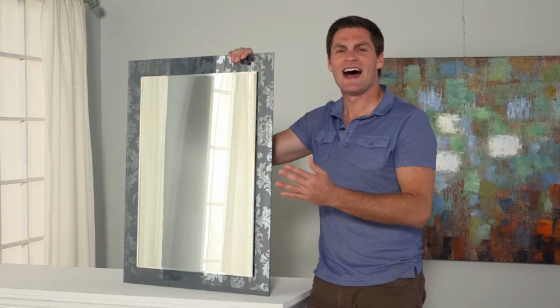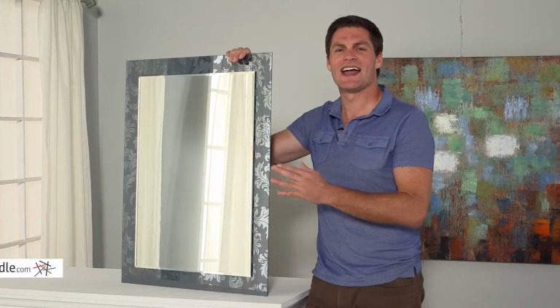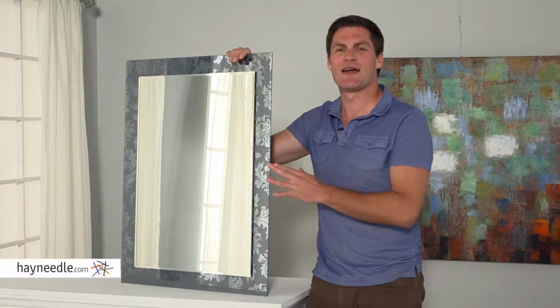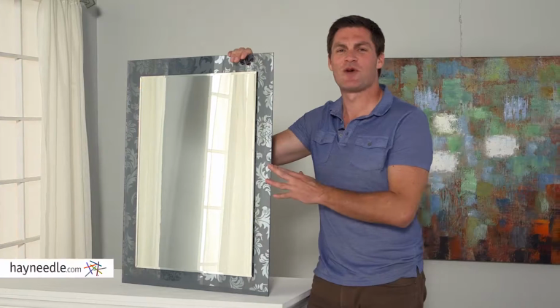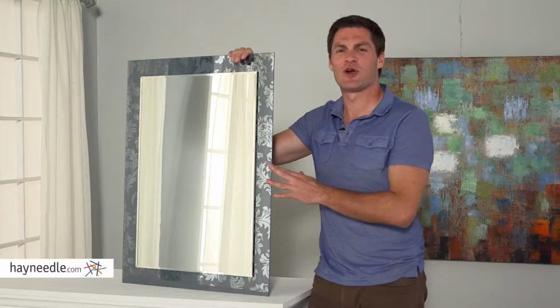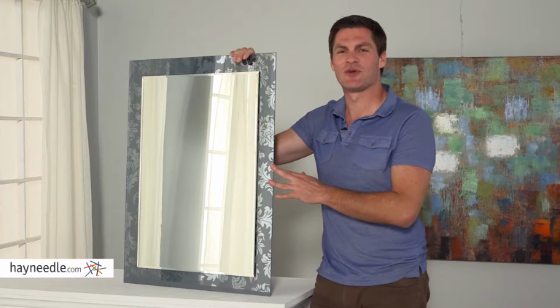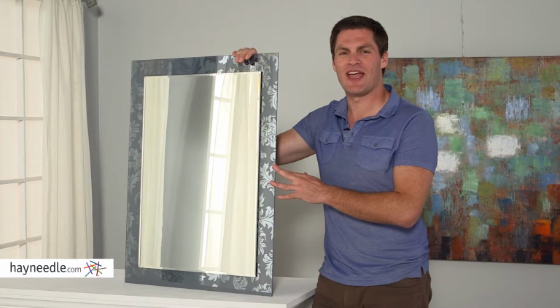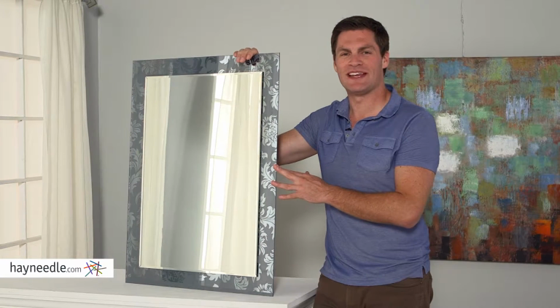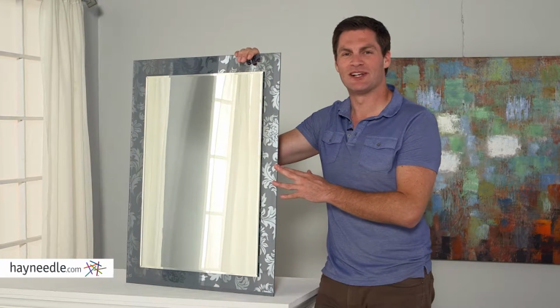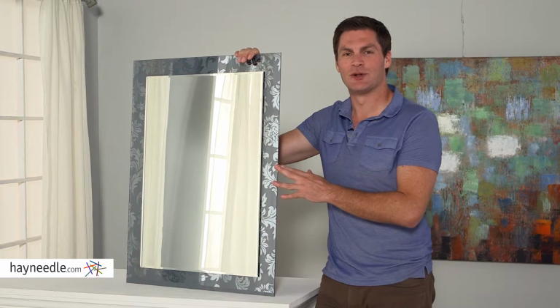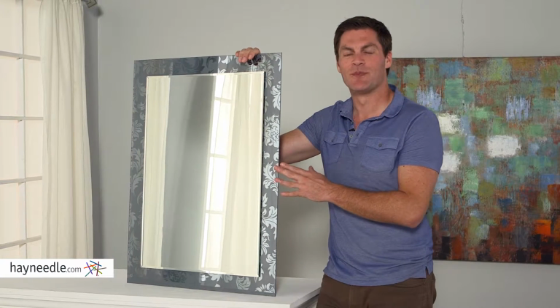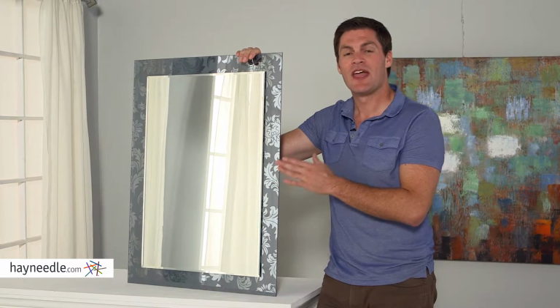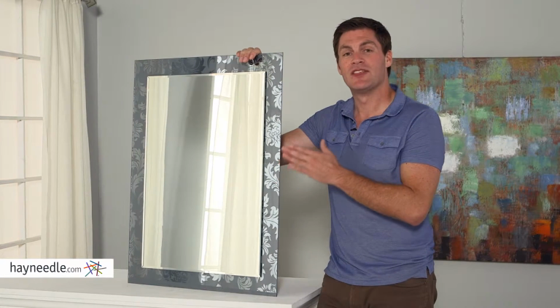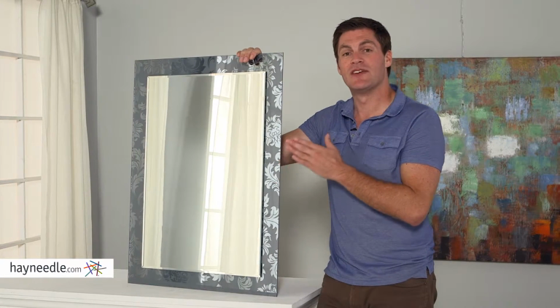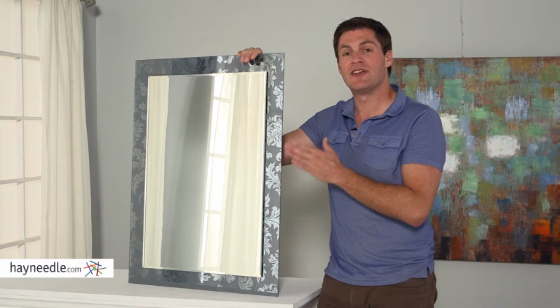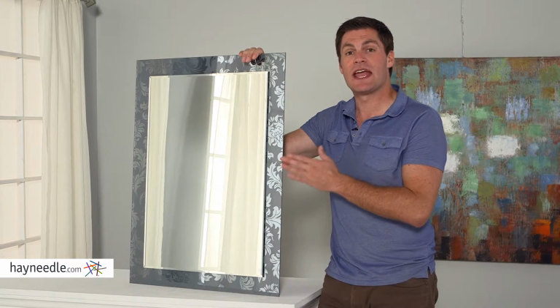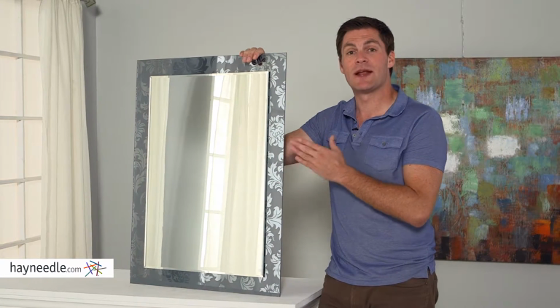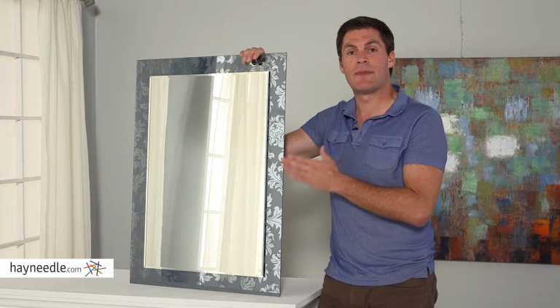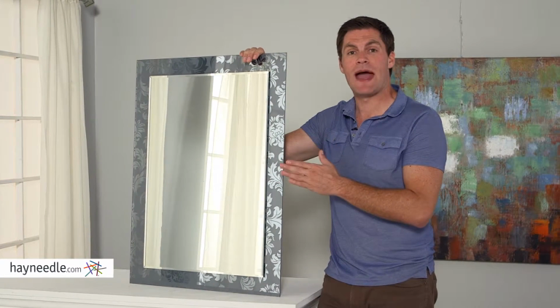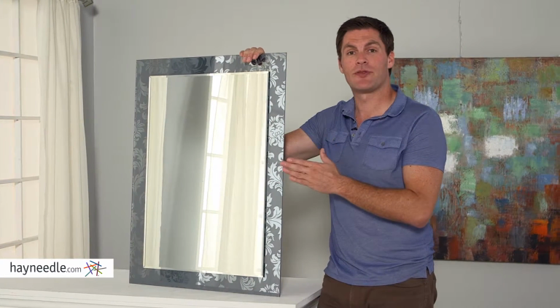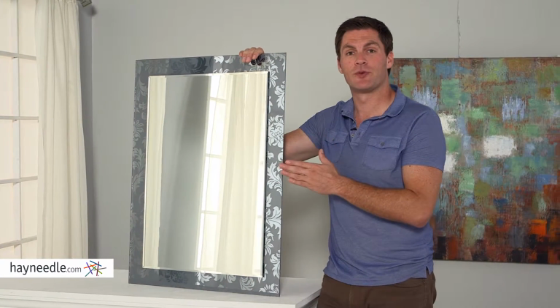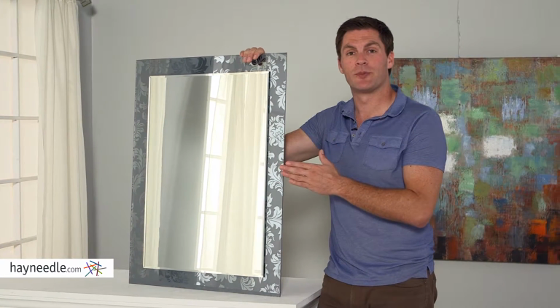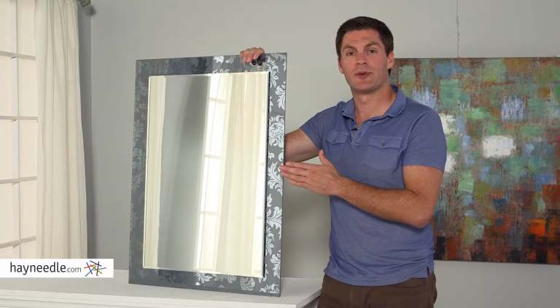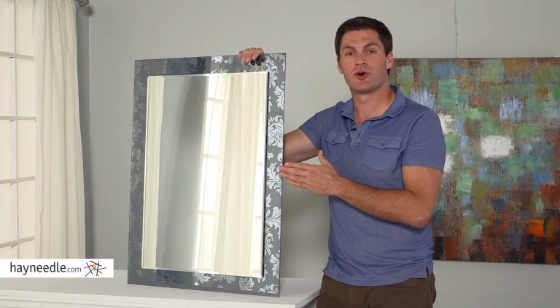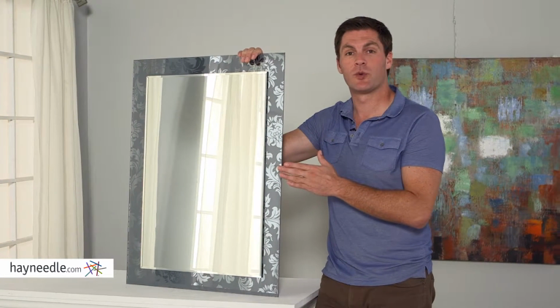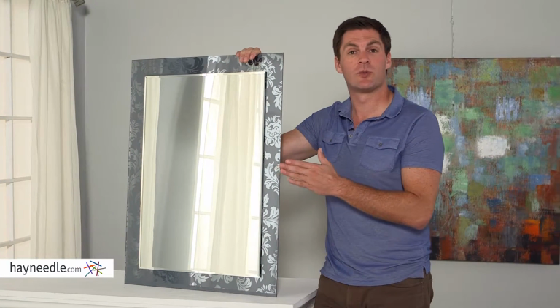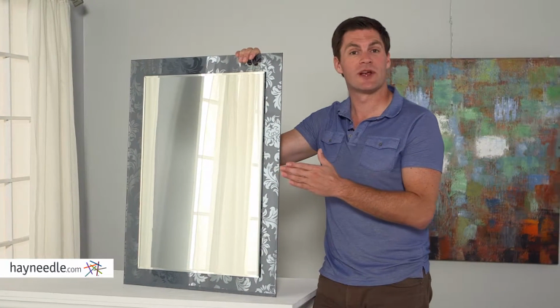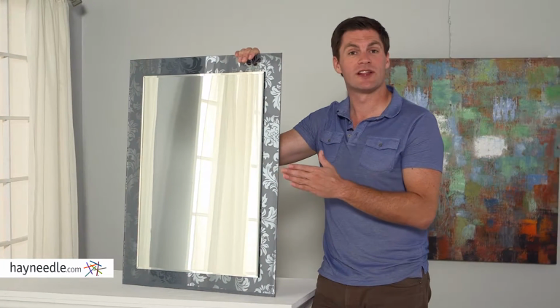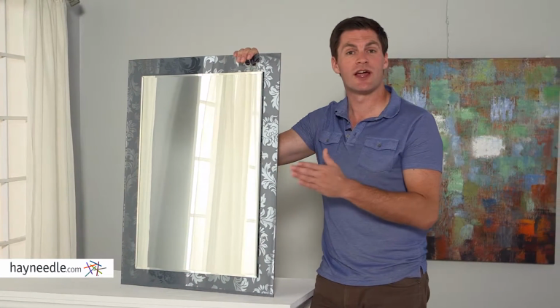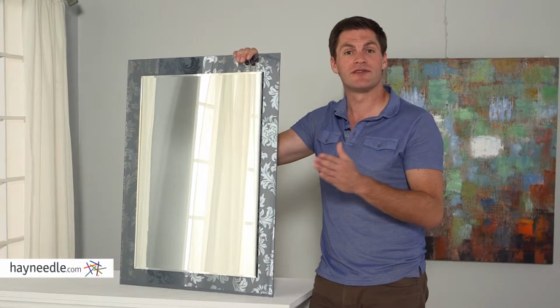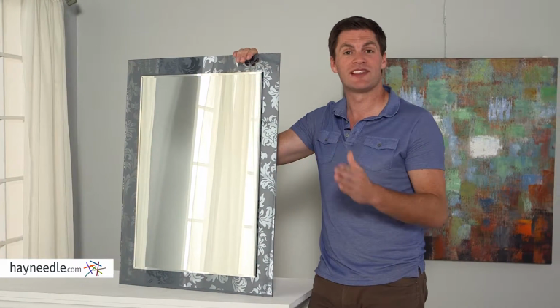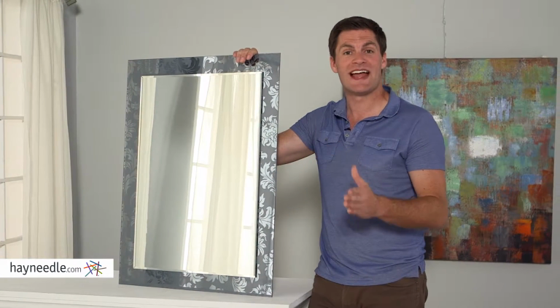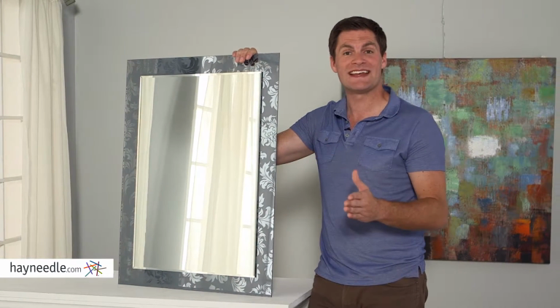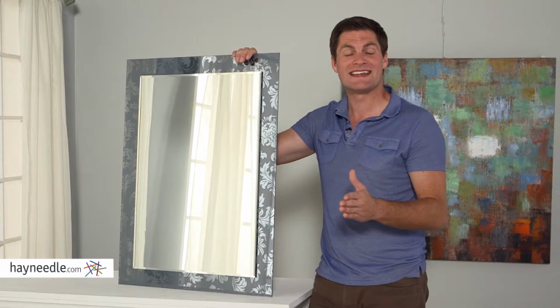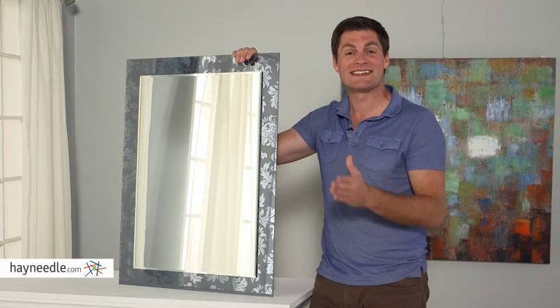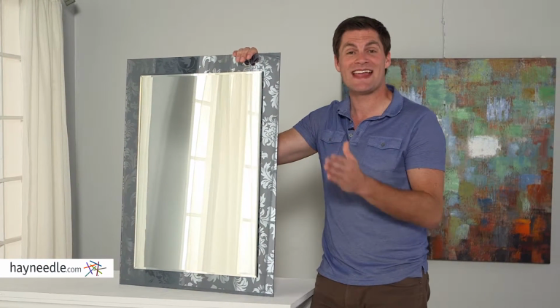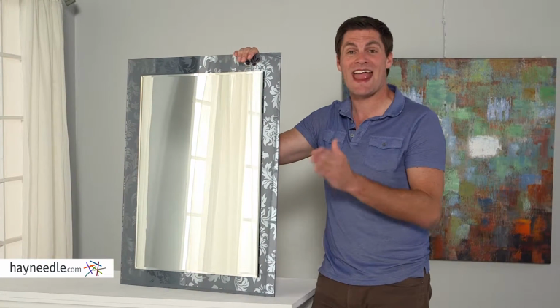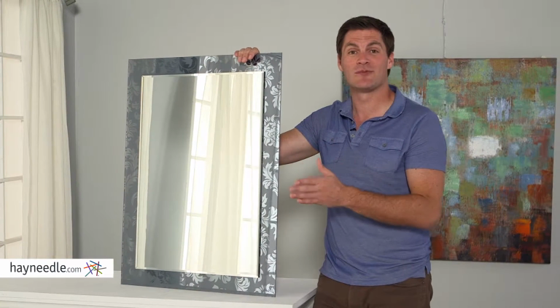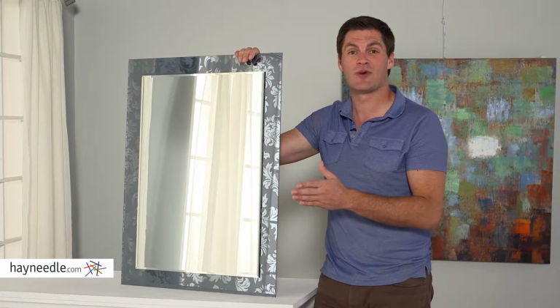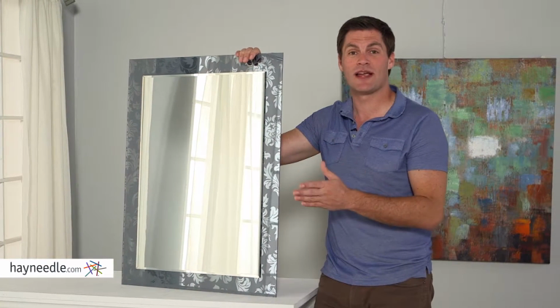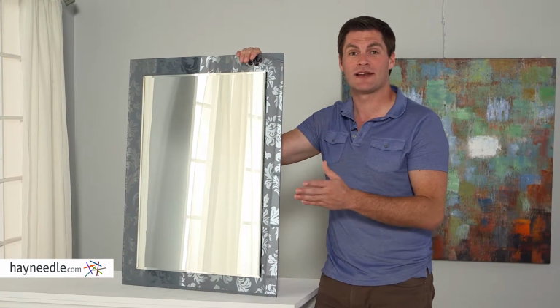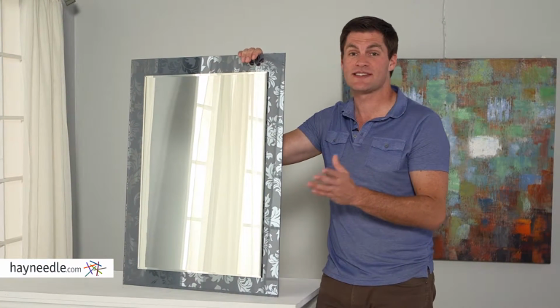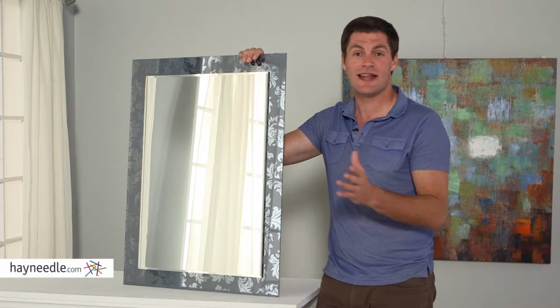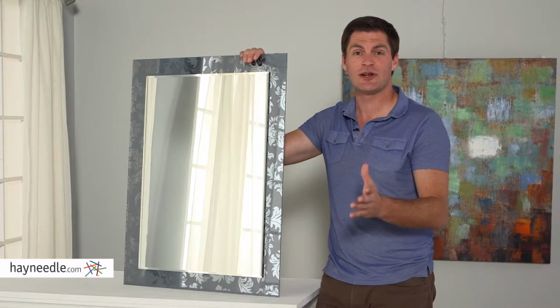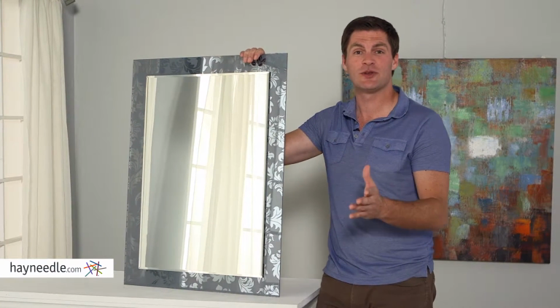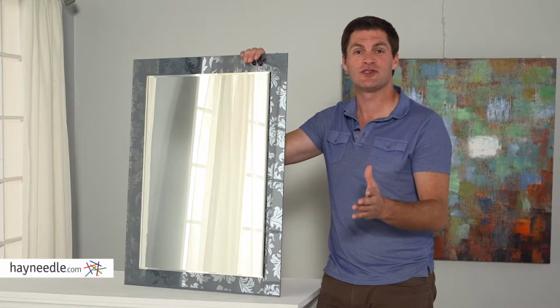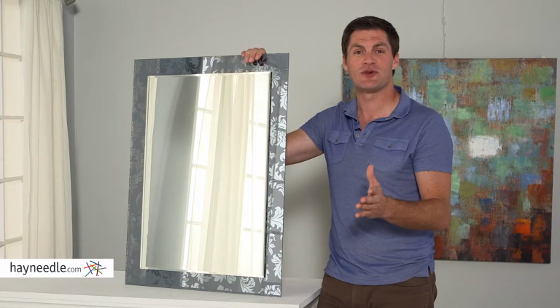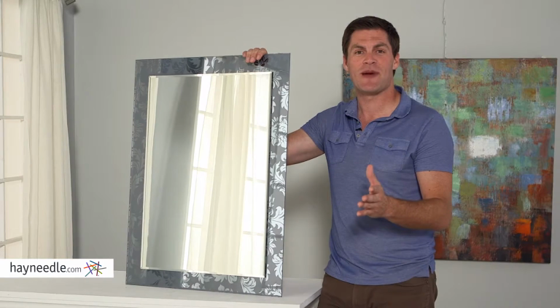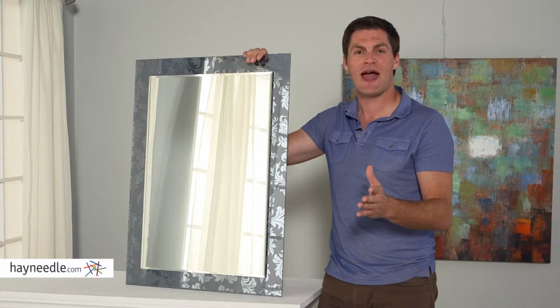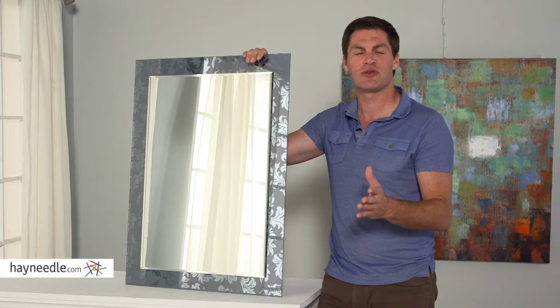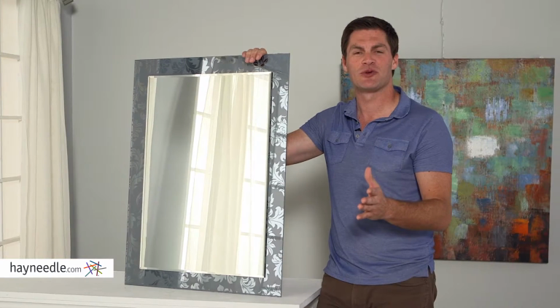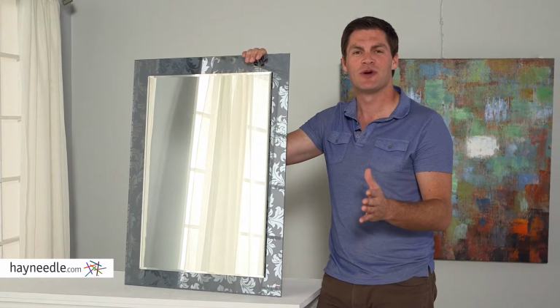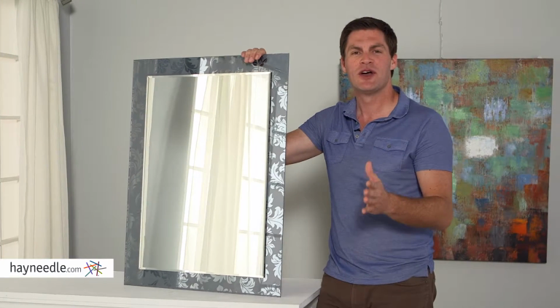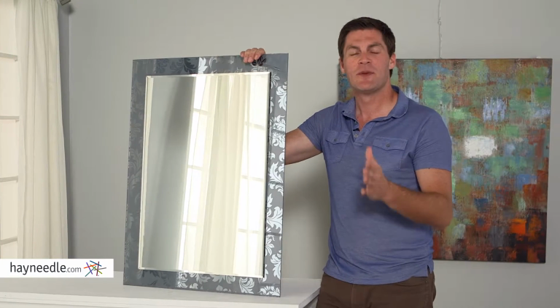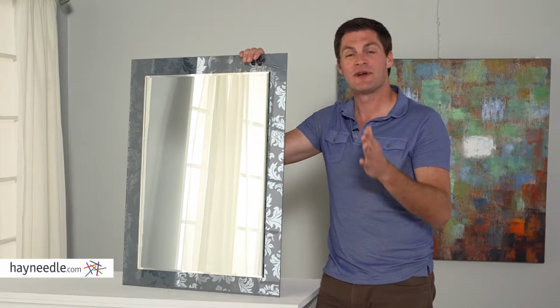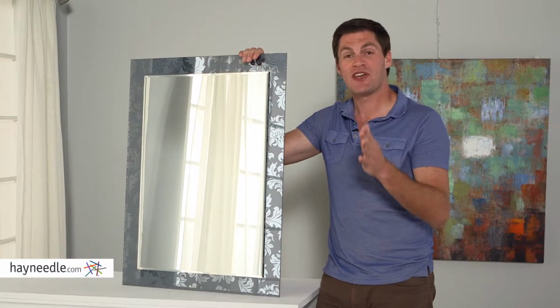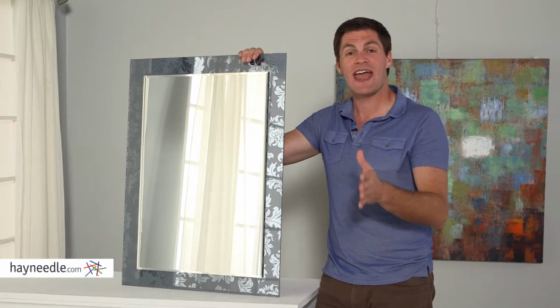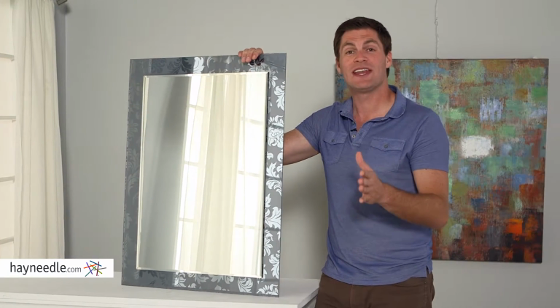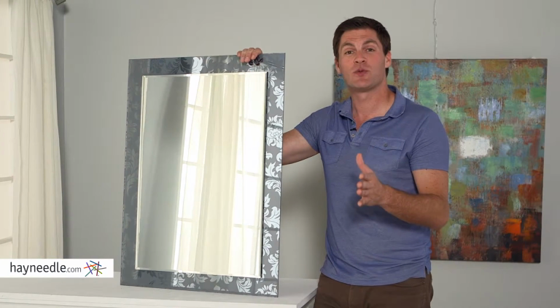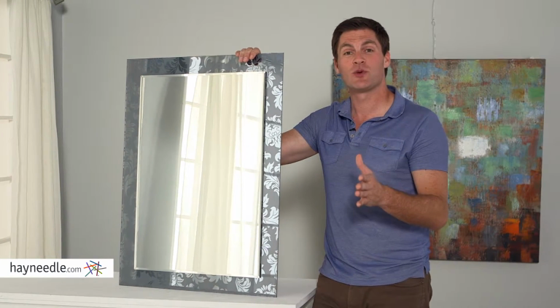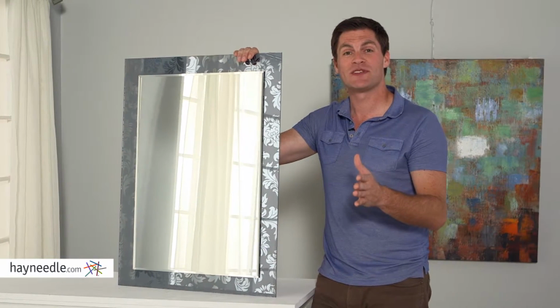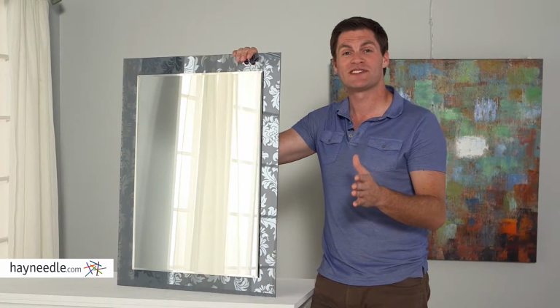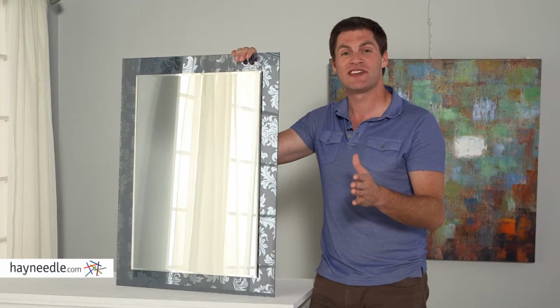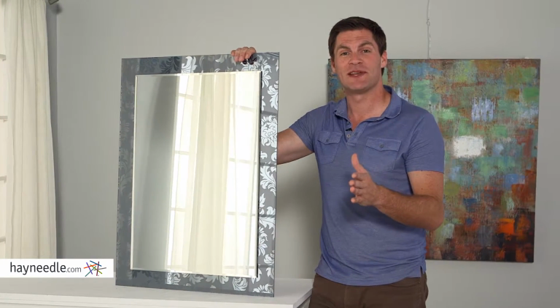Hi, I'm Mark with Hayneedle. The Vienna bathroom mirror will bring a lot of lightness and brightness not only to your bathroom but to any room it's in.